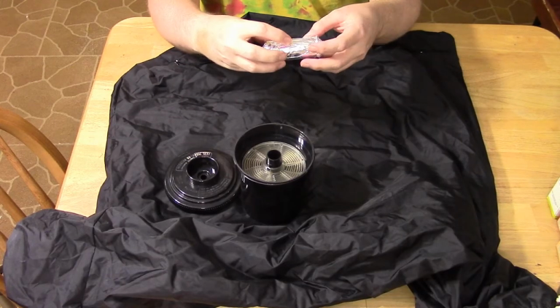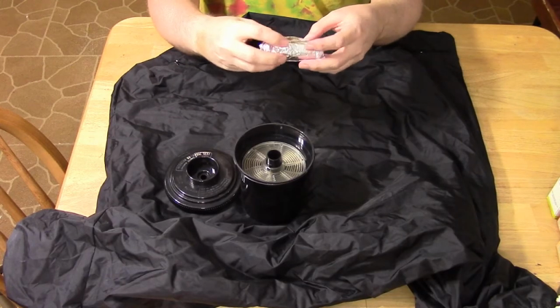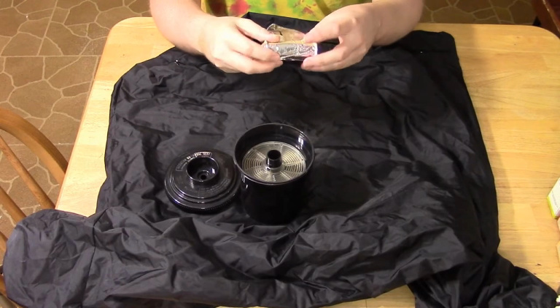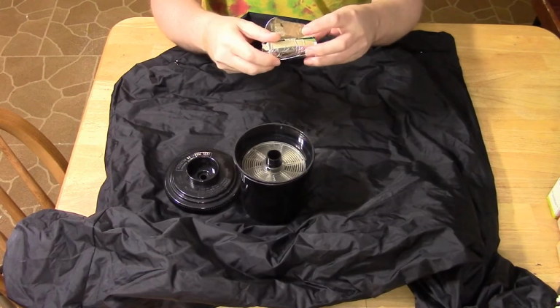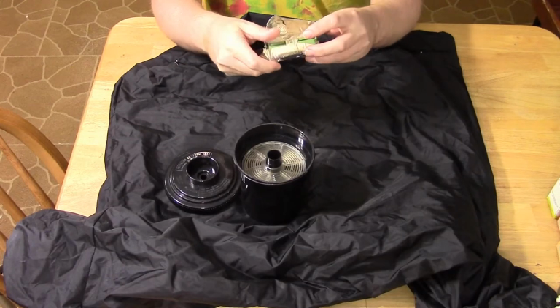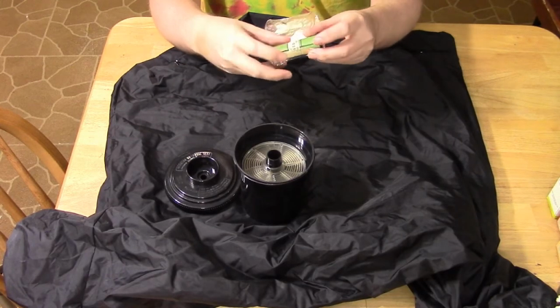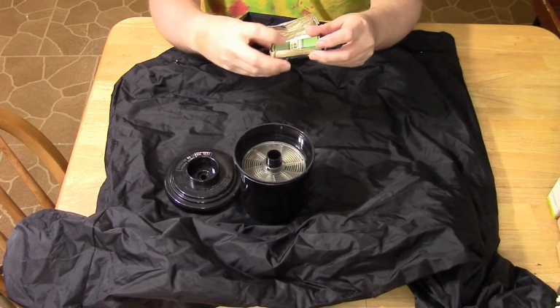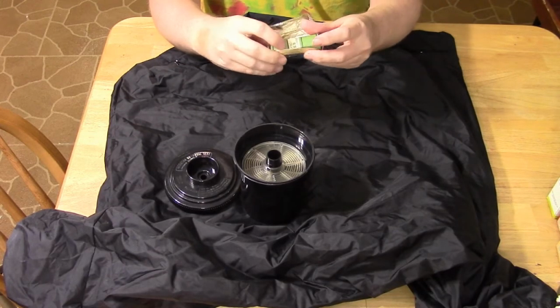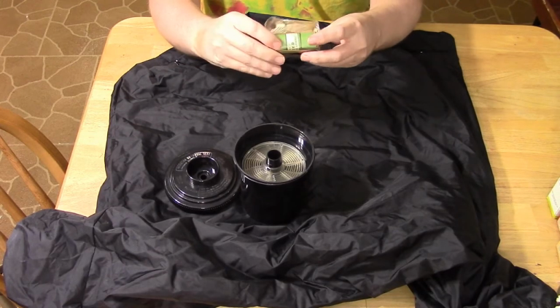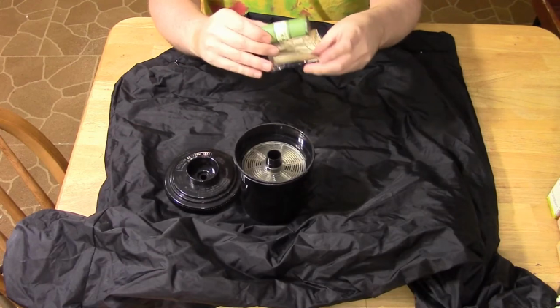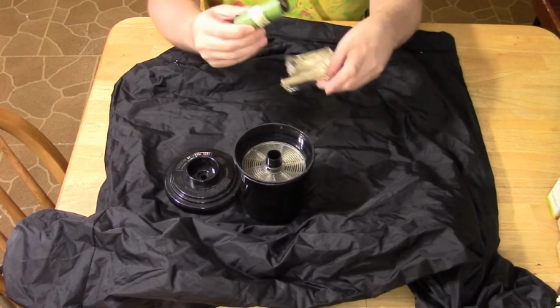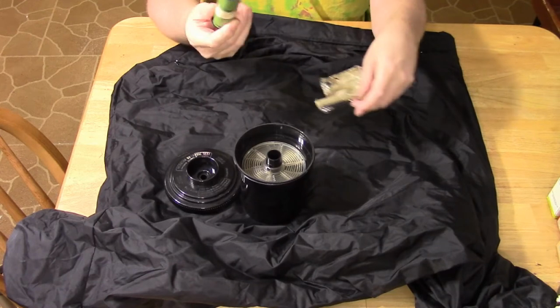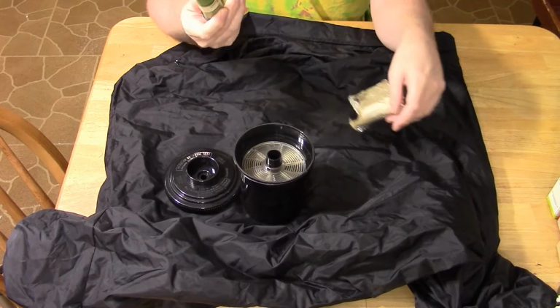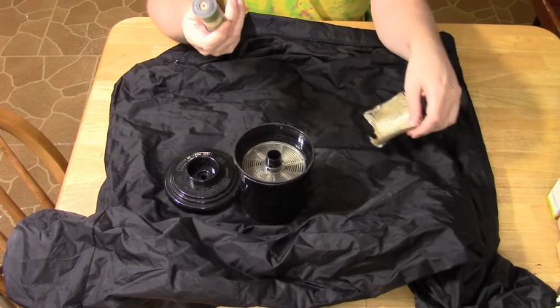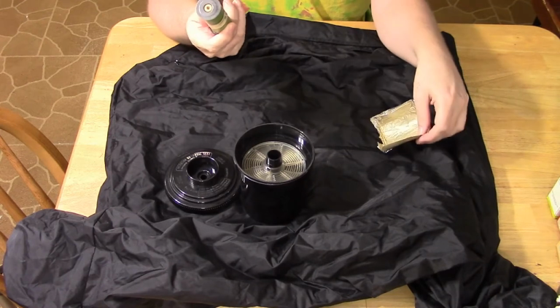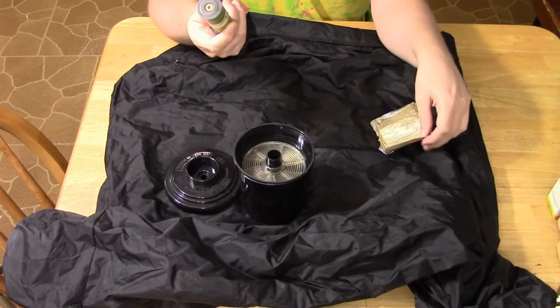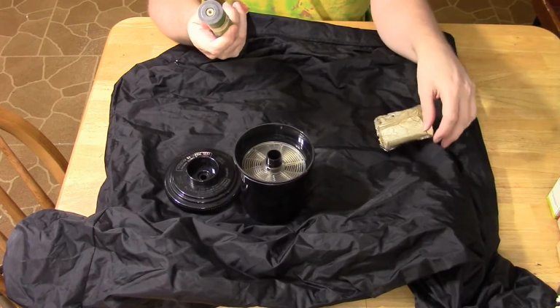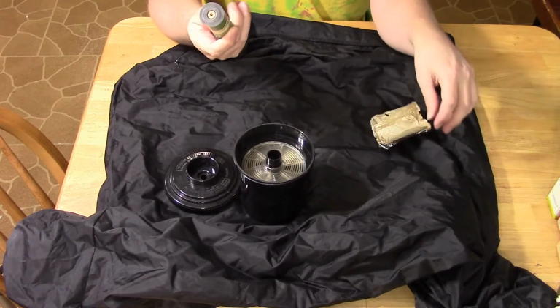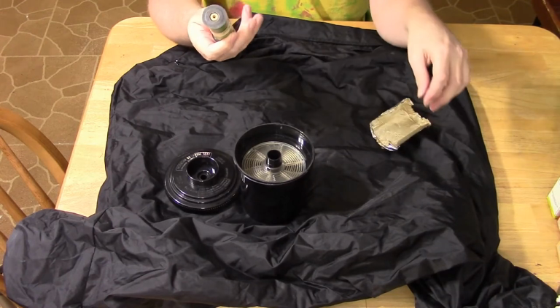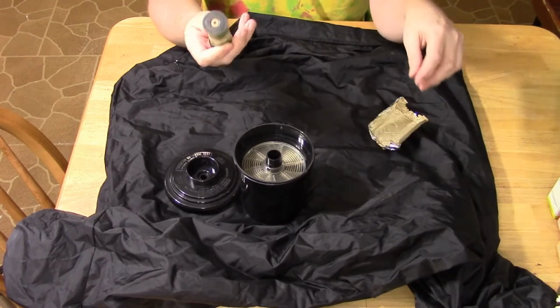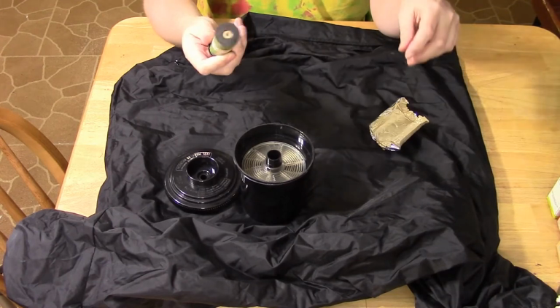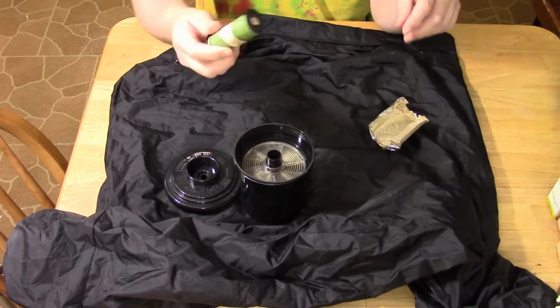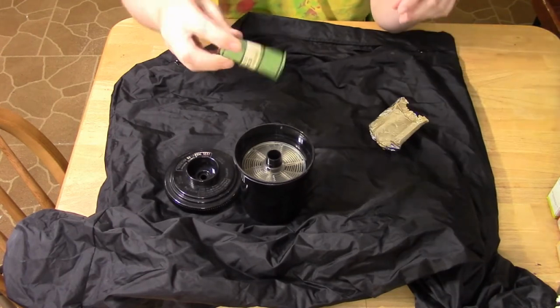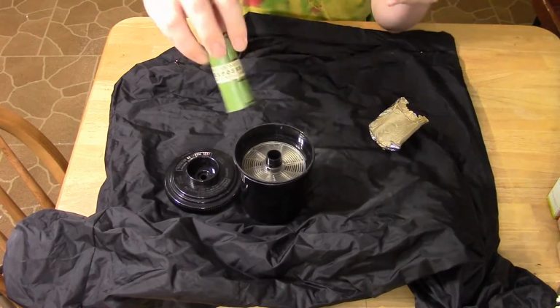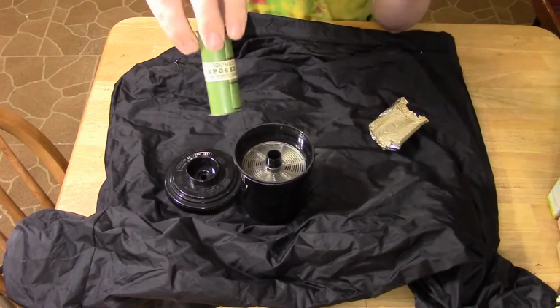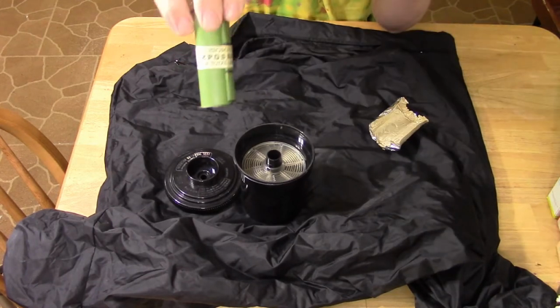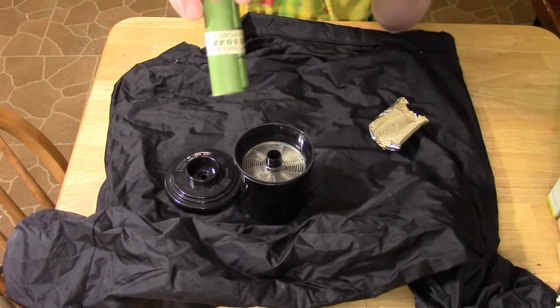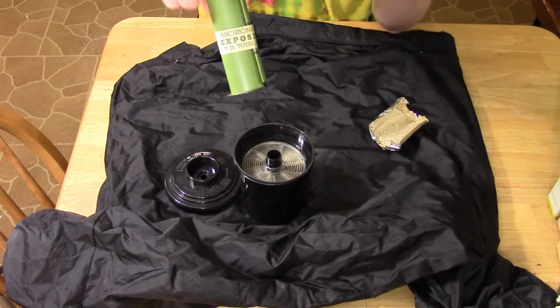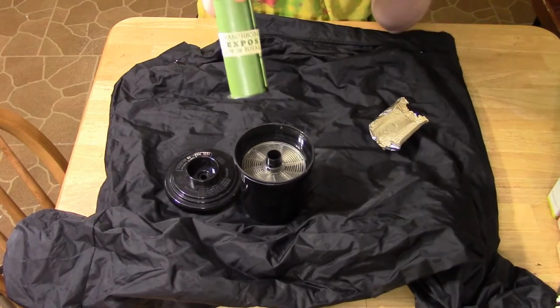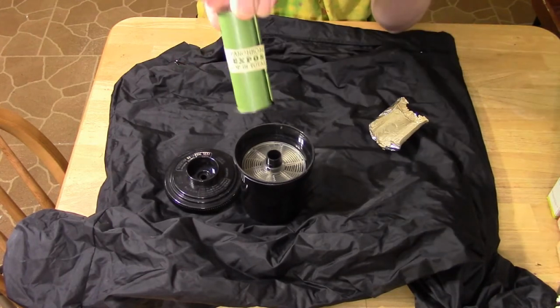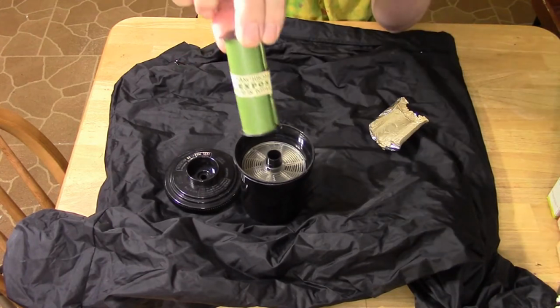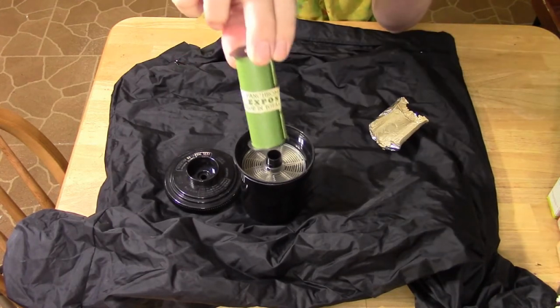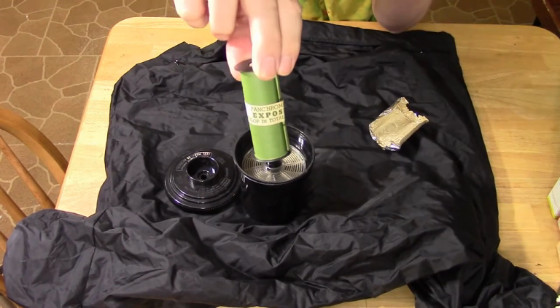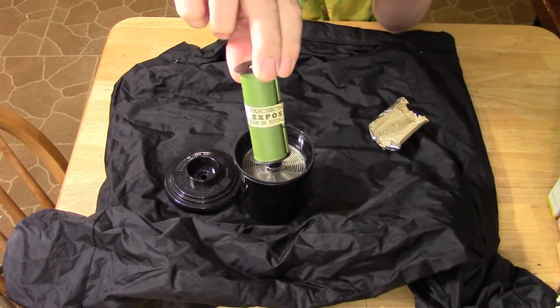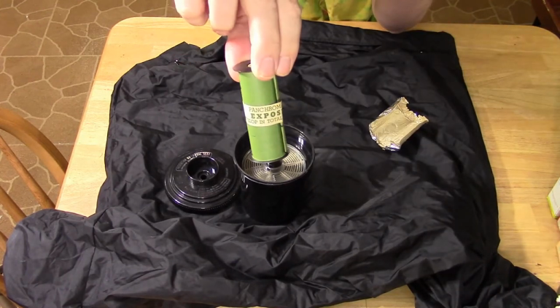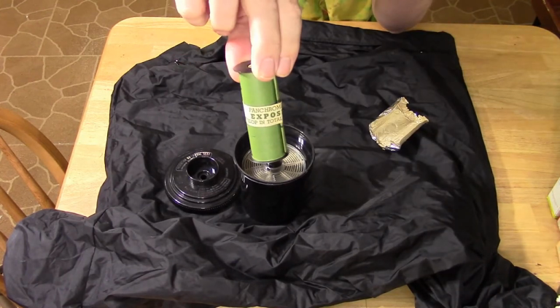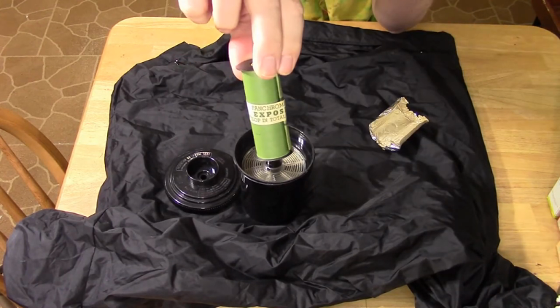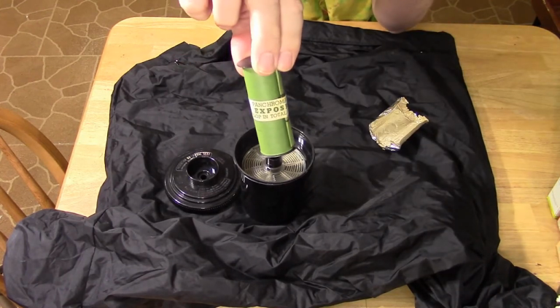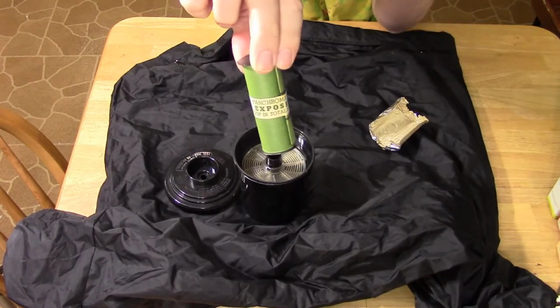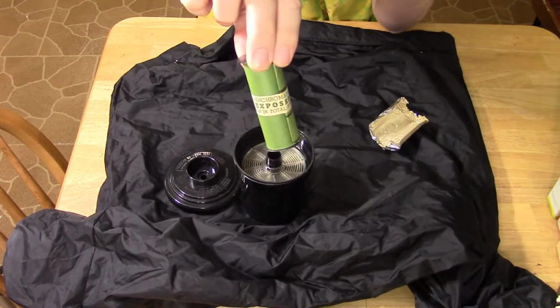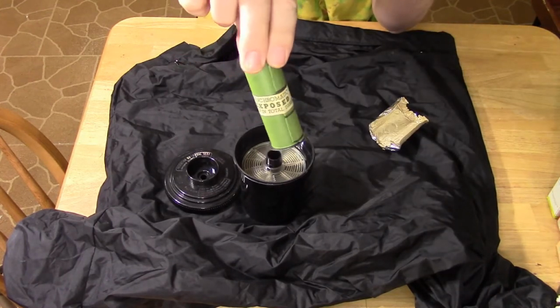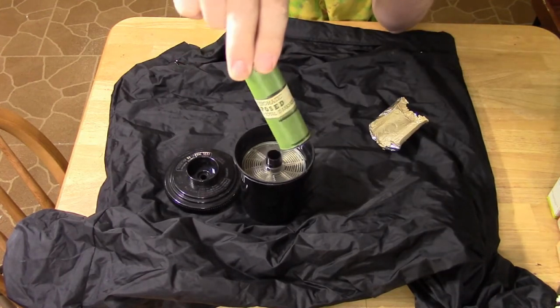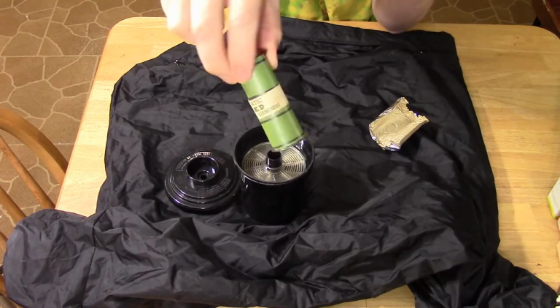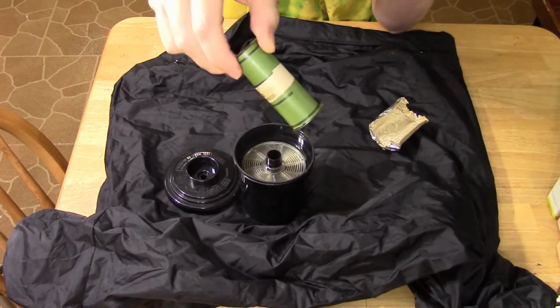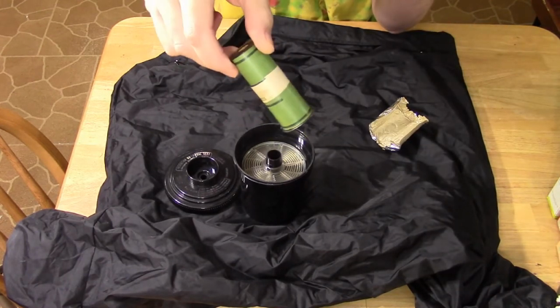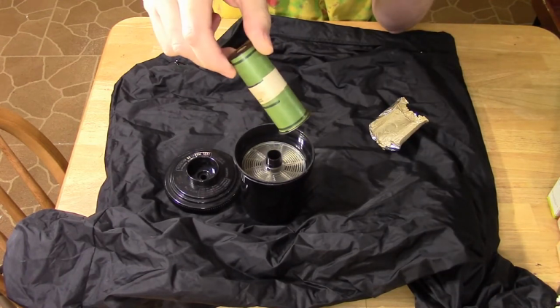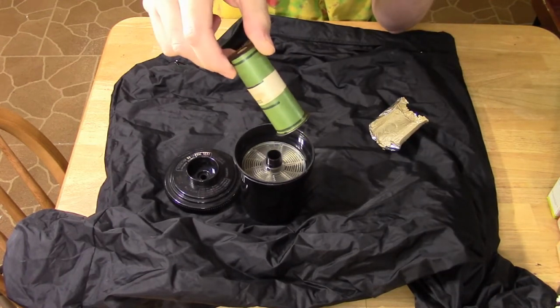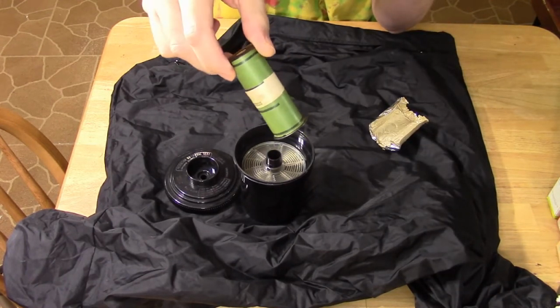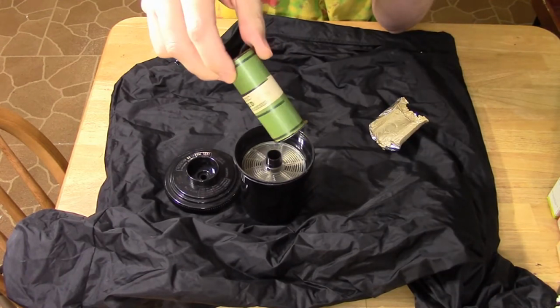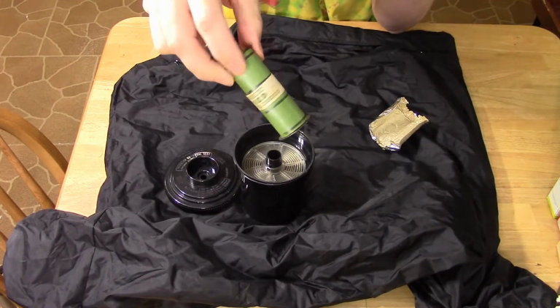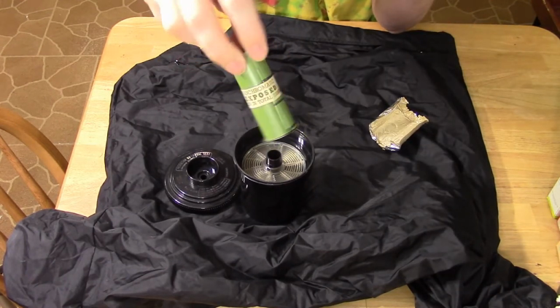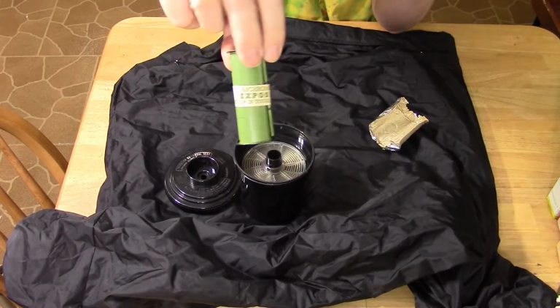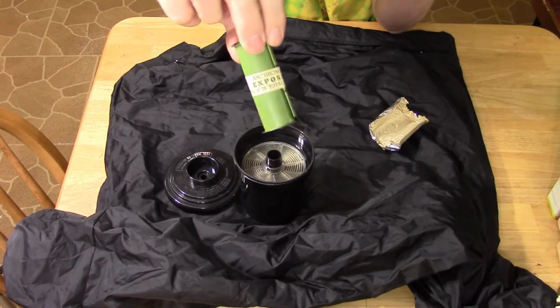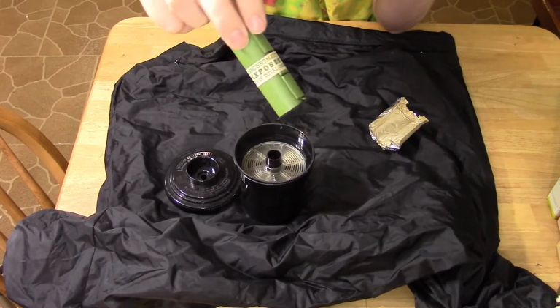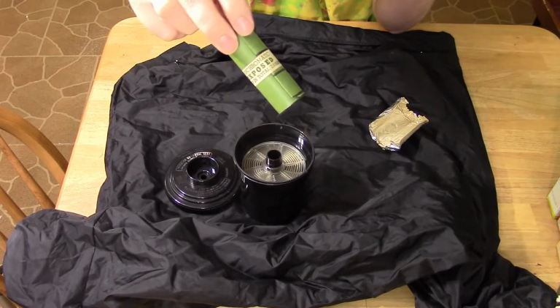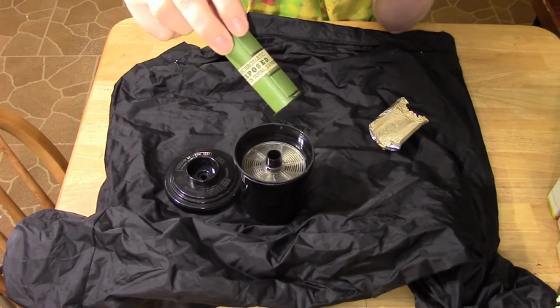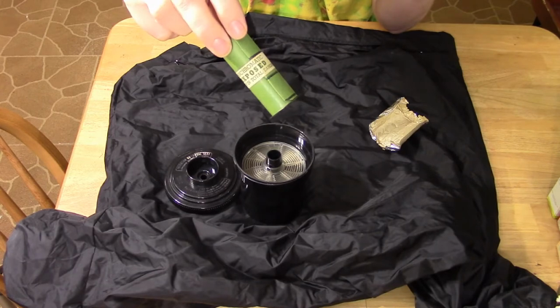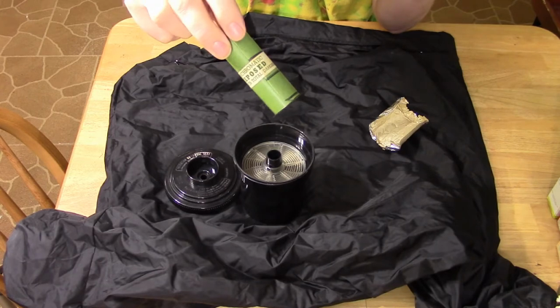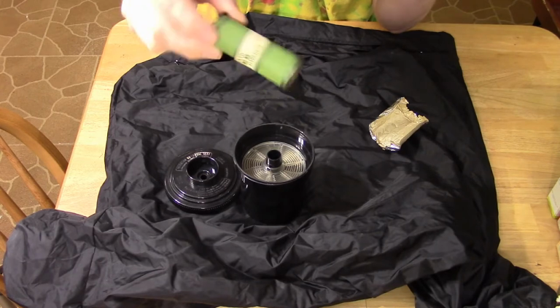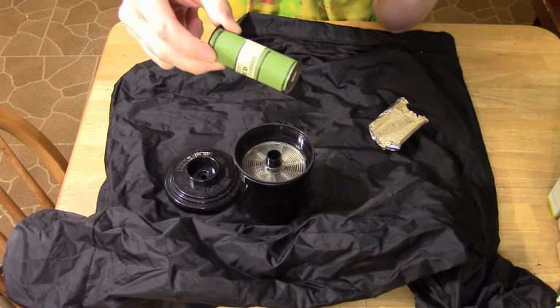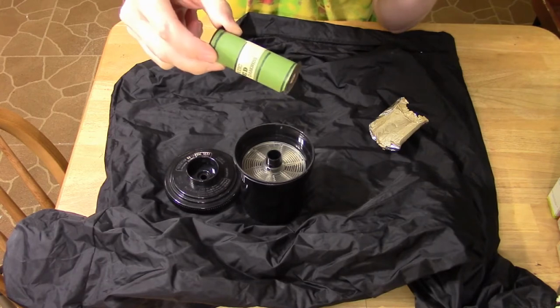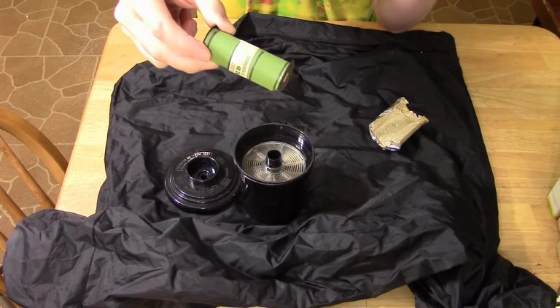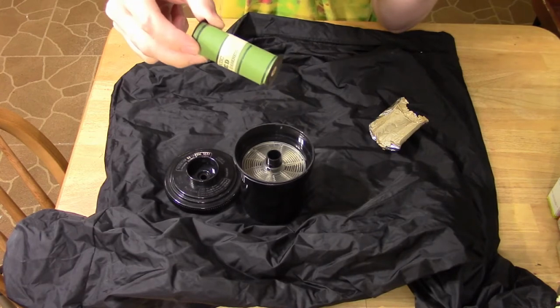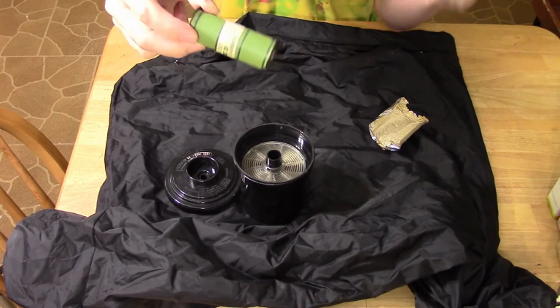So this is going to be a roll of 616, just generic panchromatic film. Who knows what's on this one.